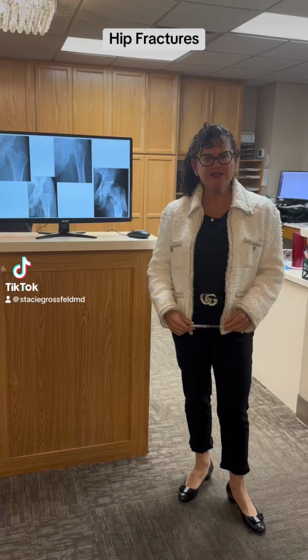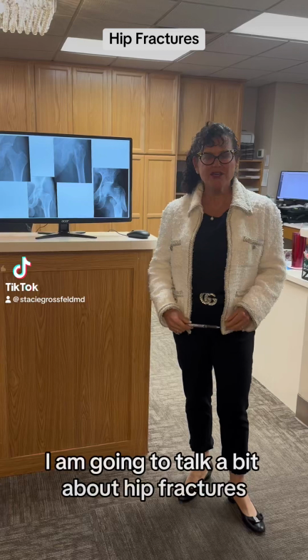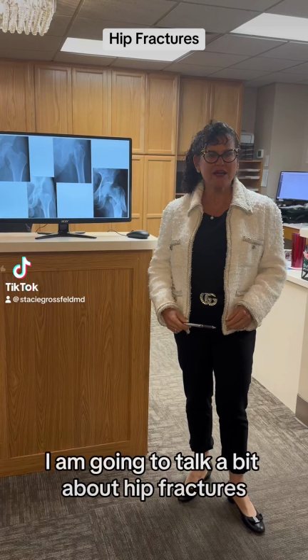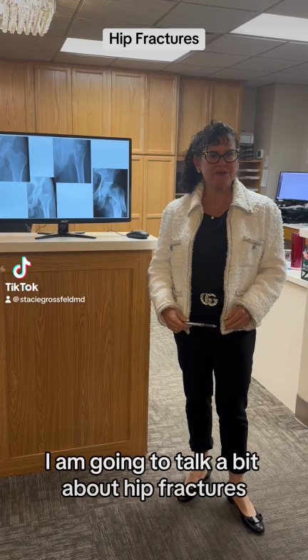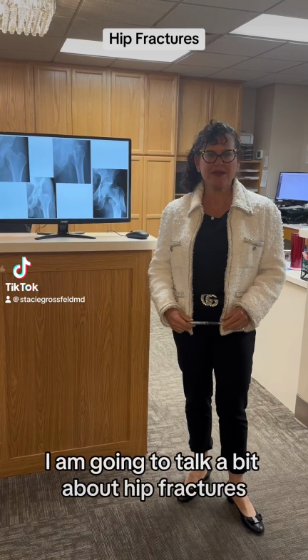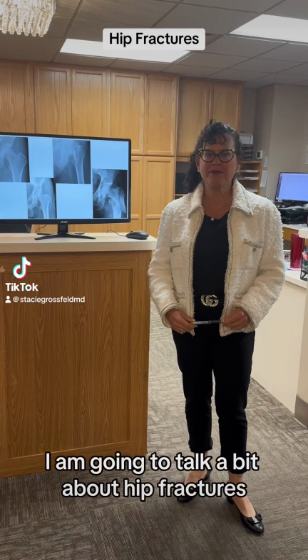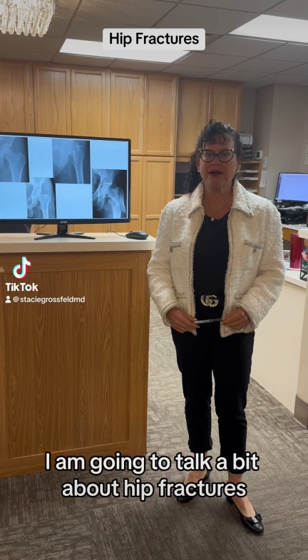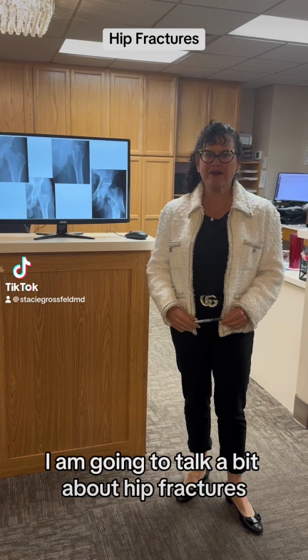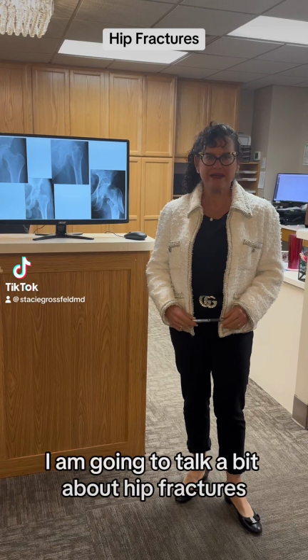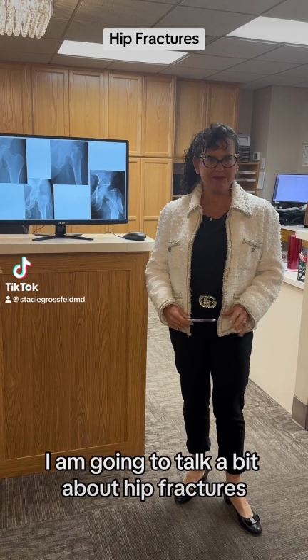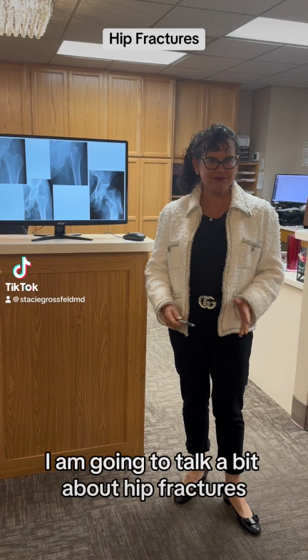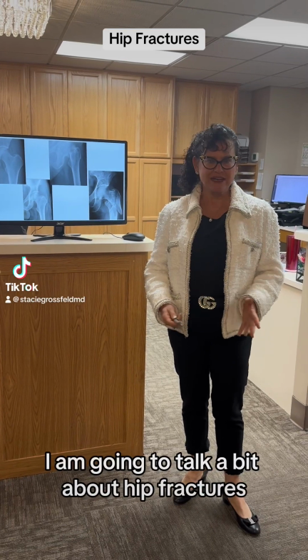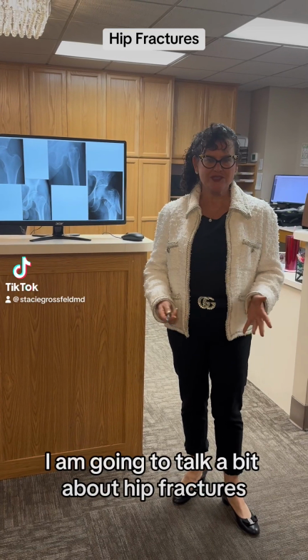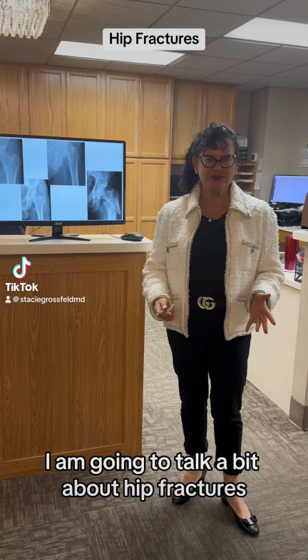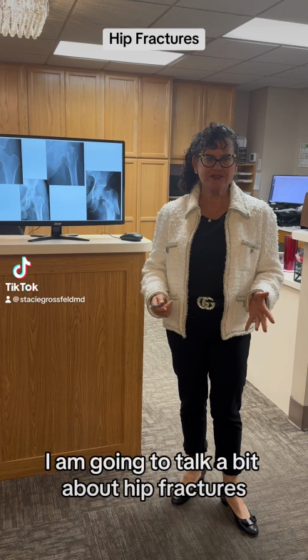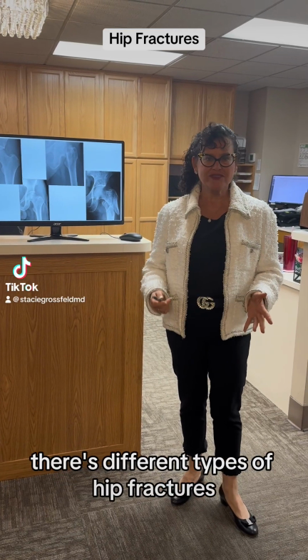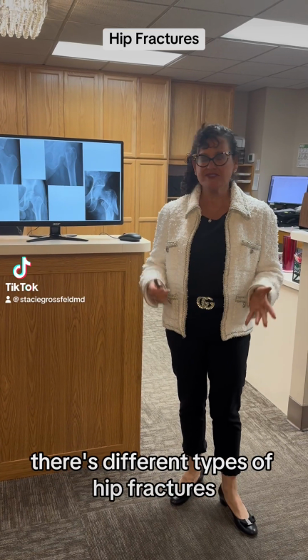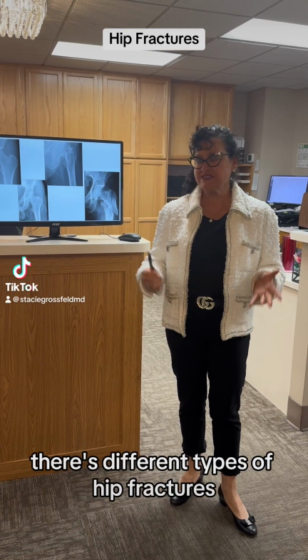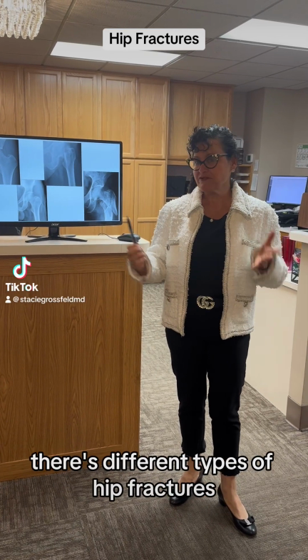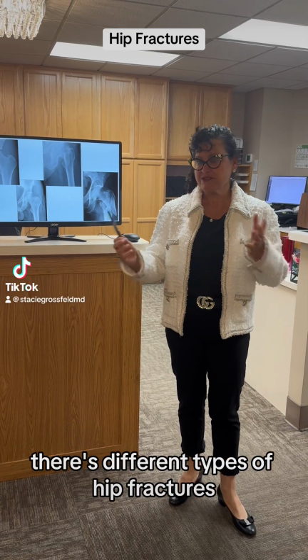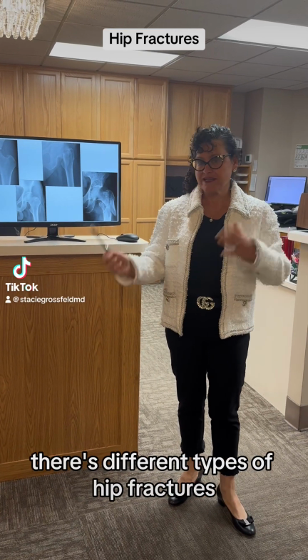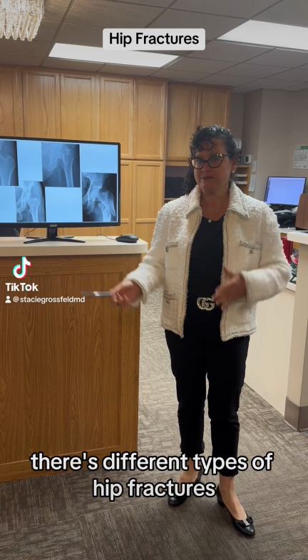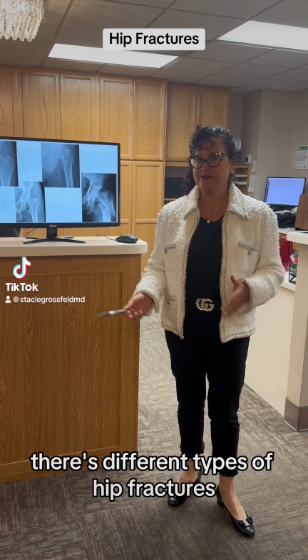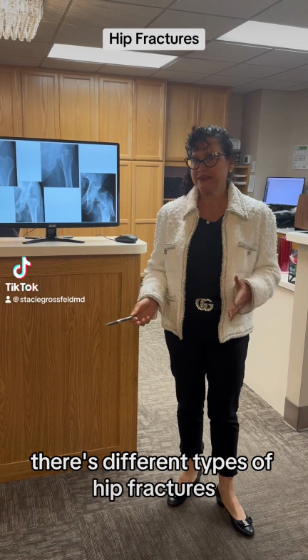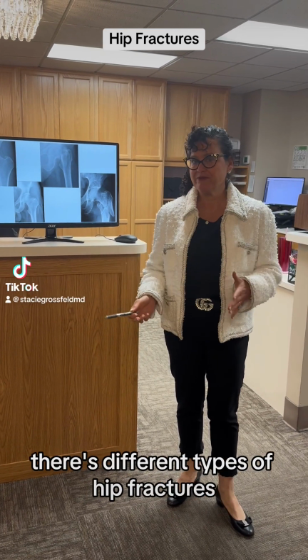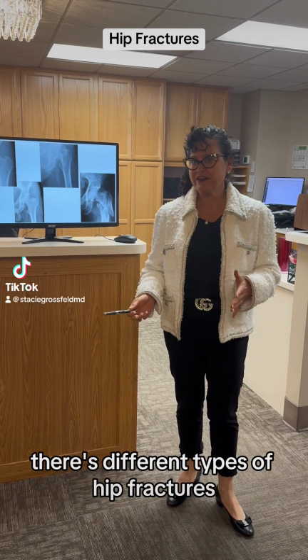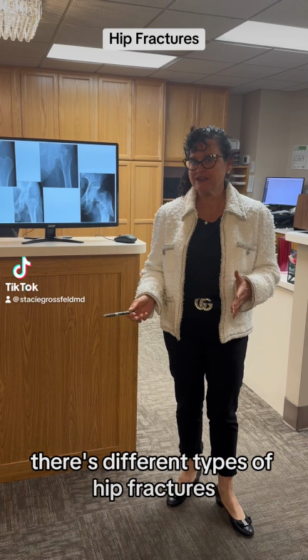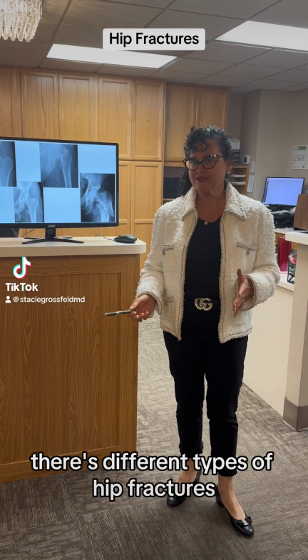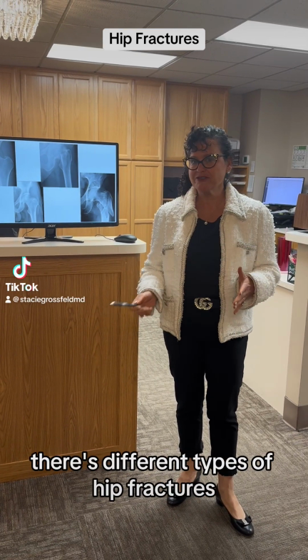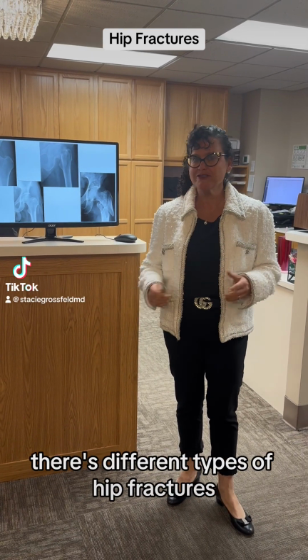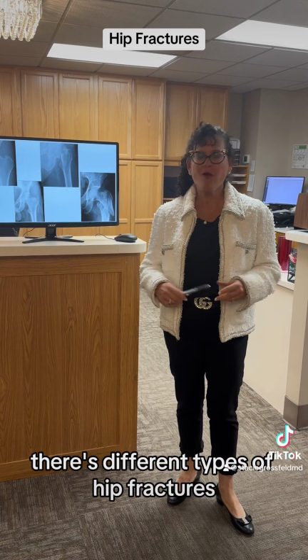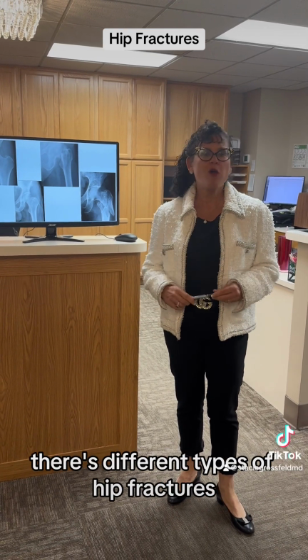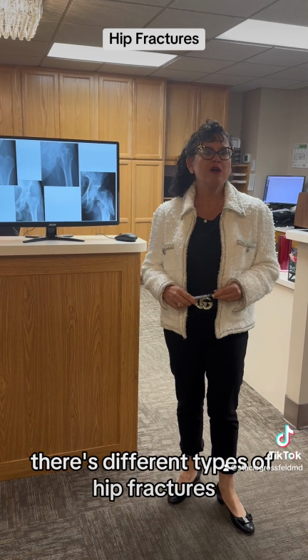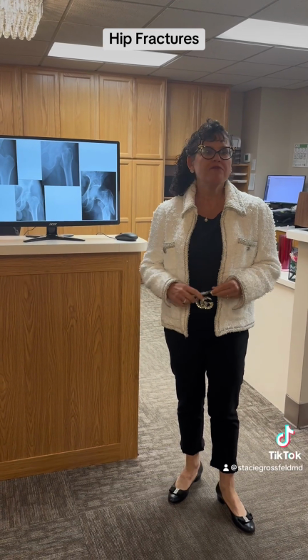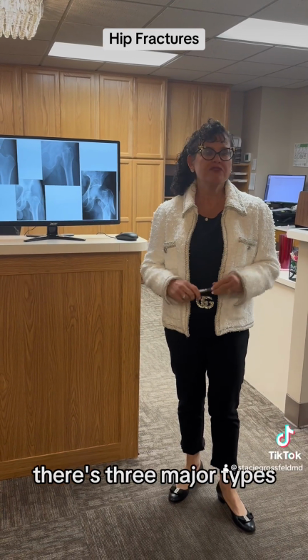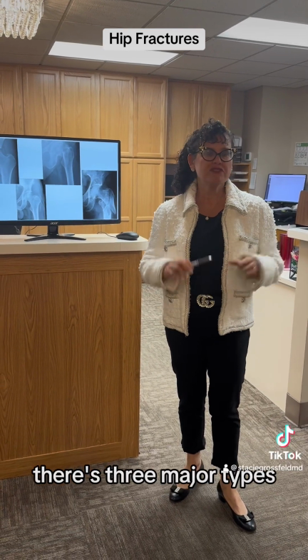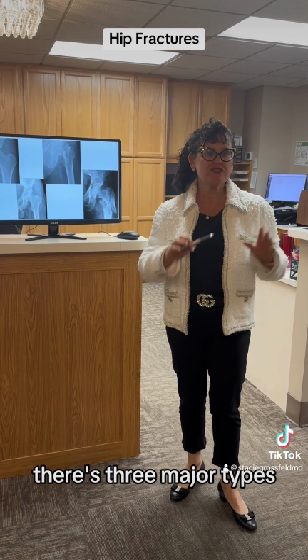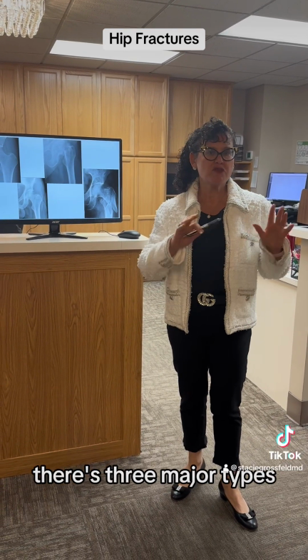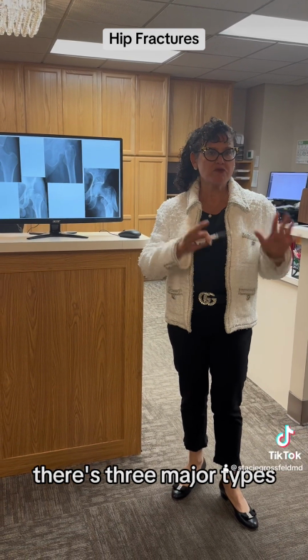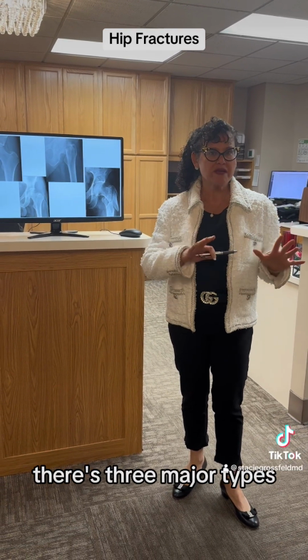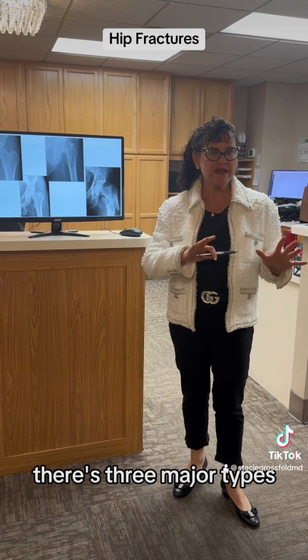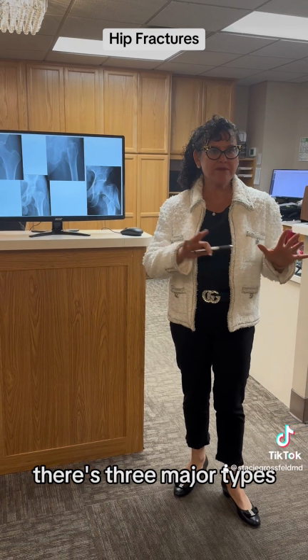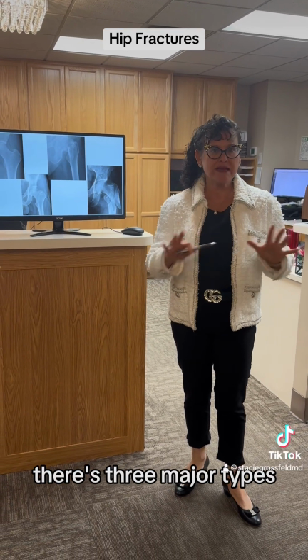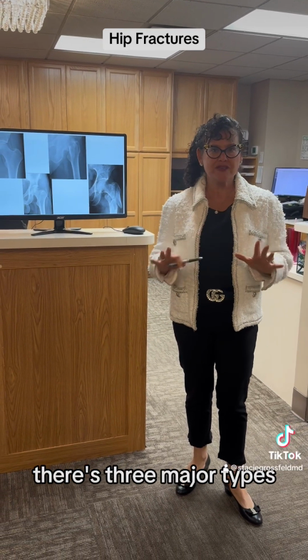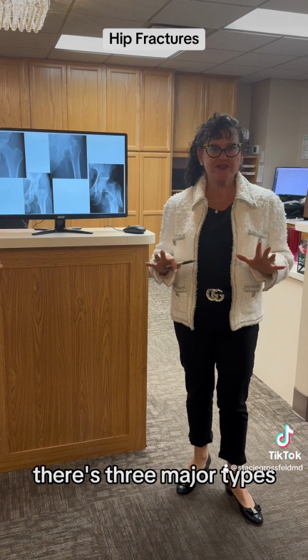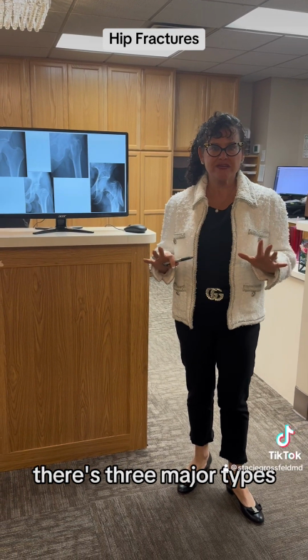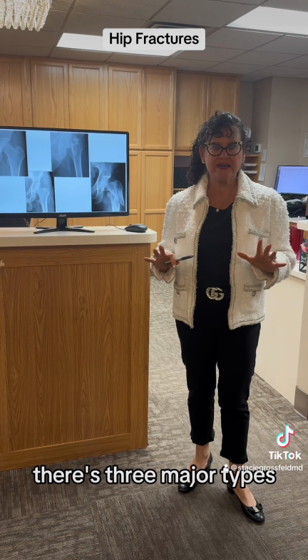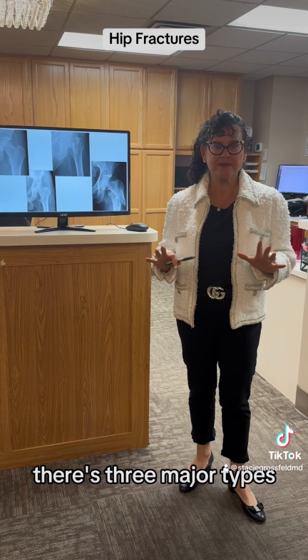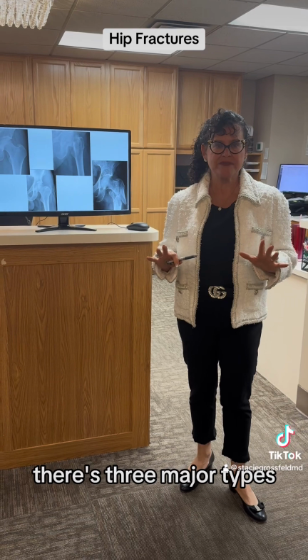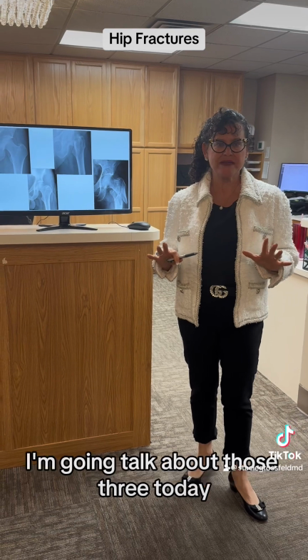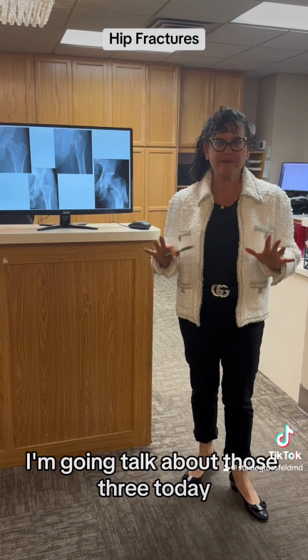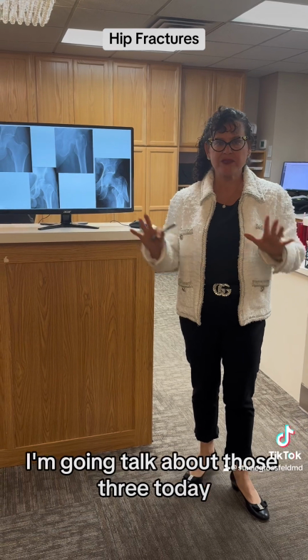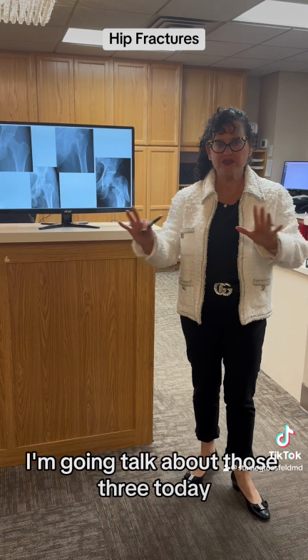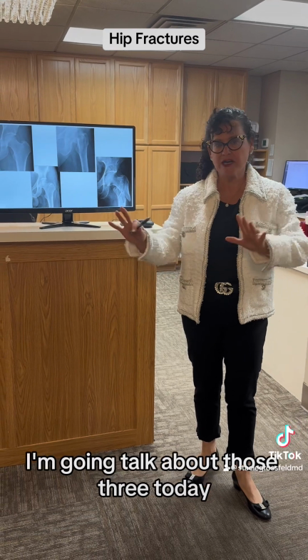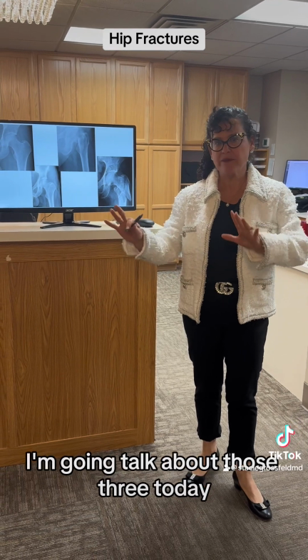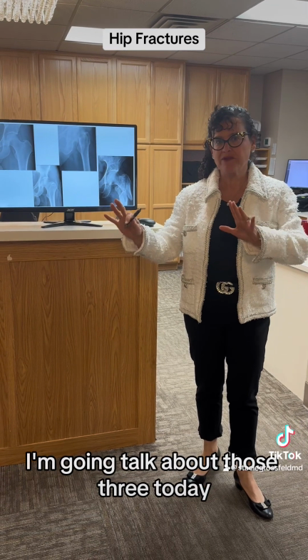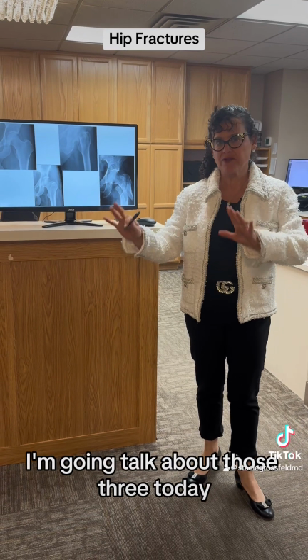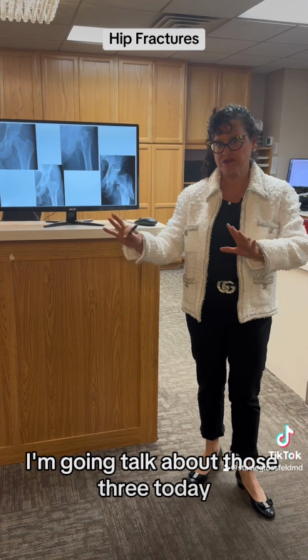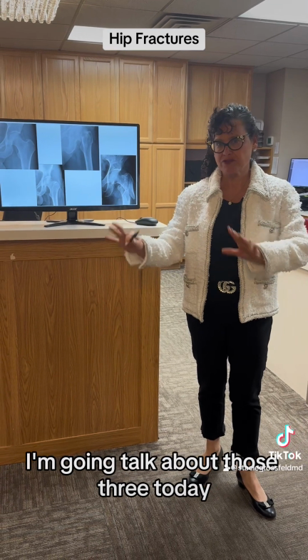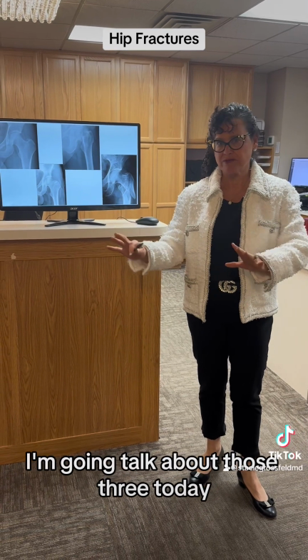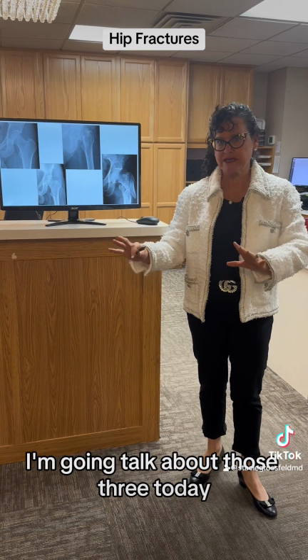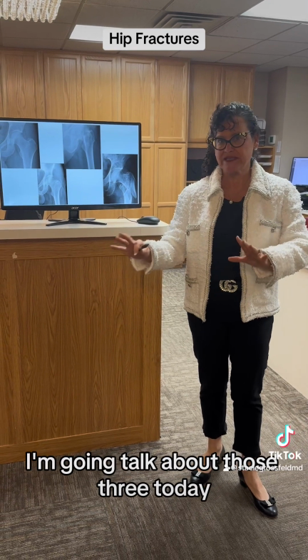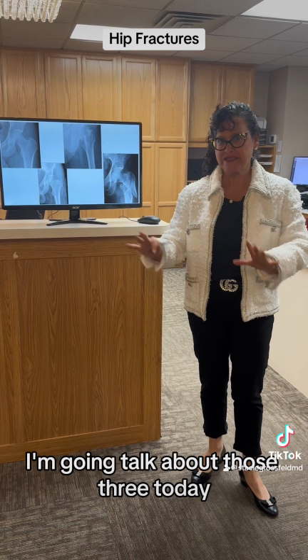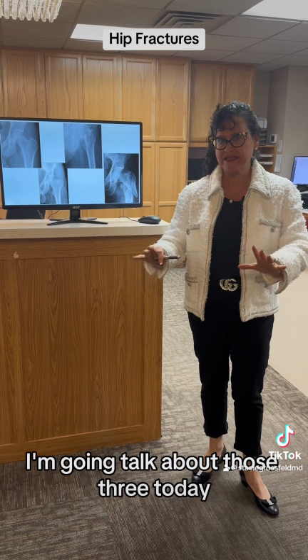I'm going to talk a bit about hip fractures. There are three major types of hip fractures, and I'm going to talk about those three today.